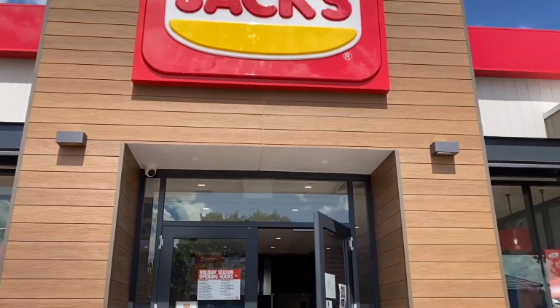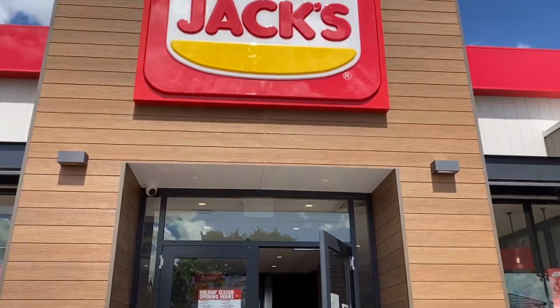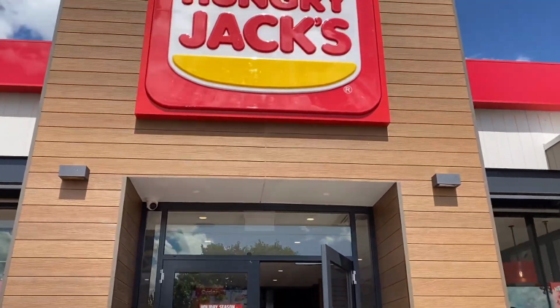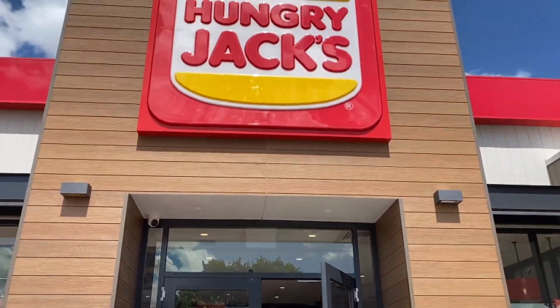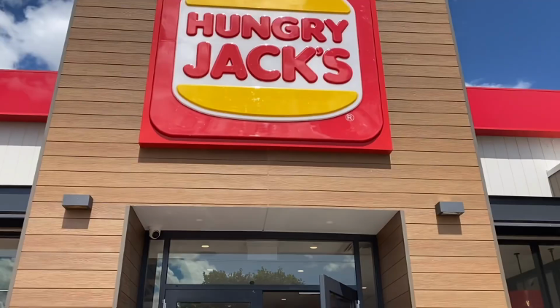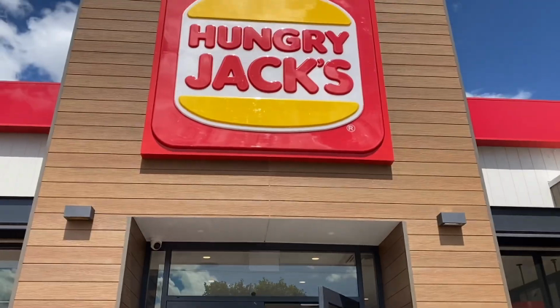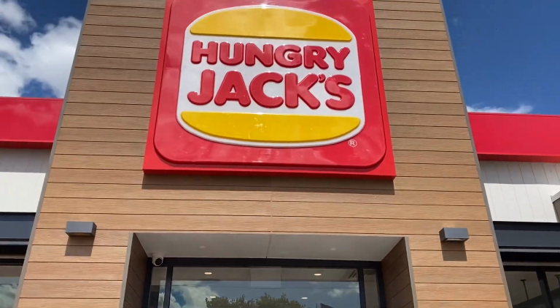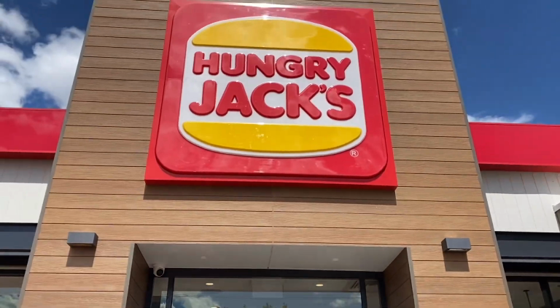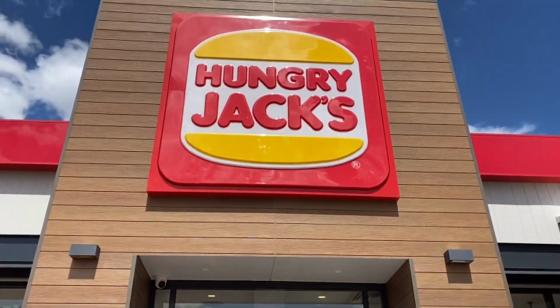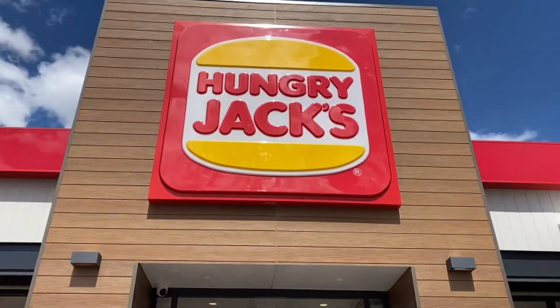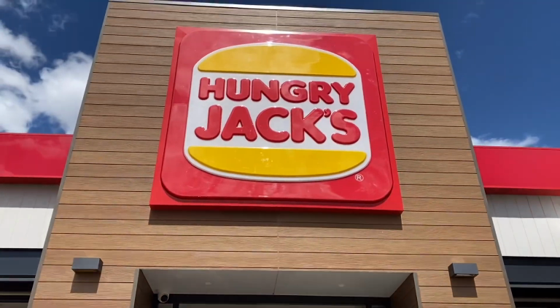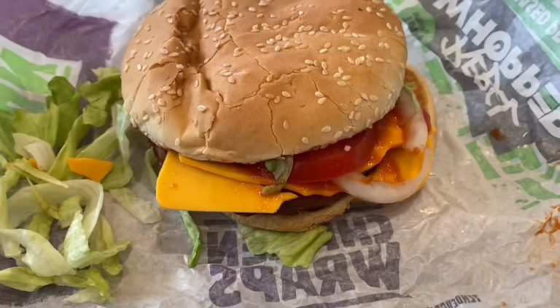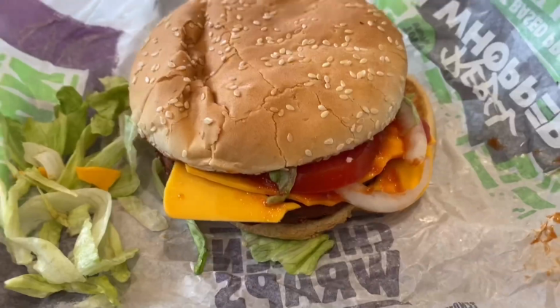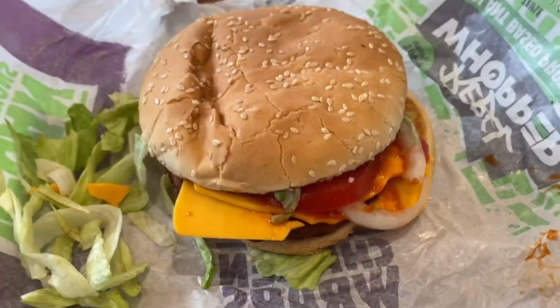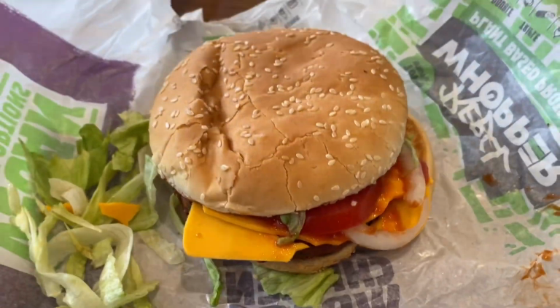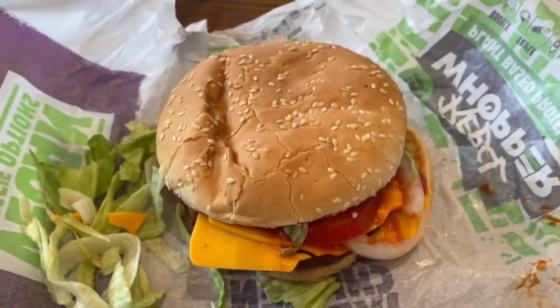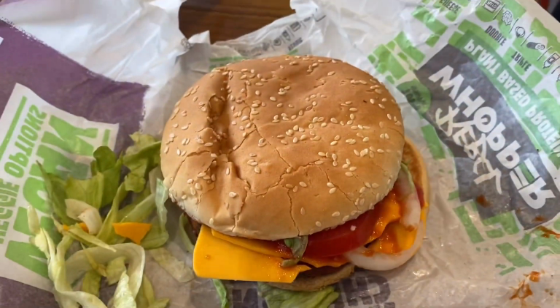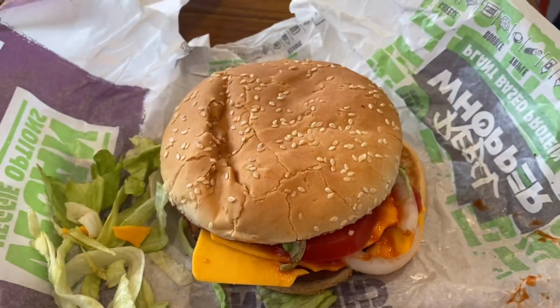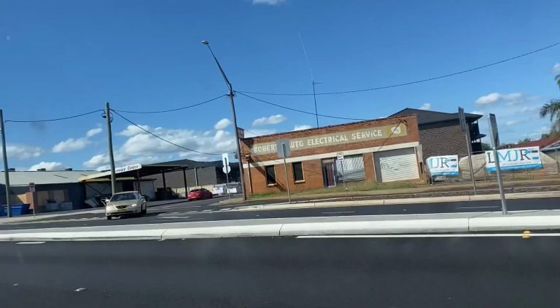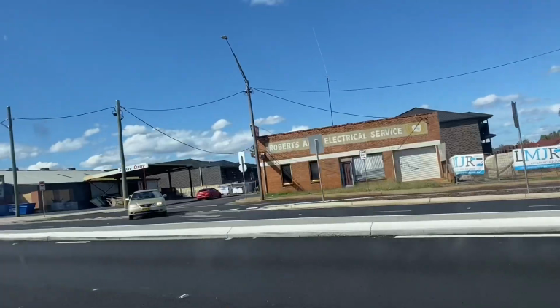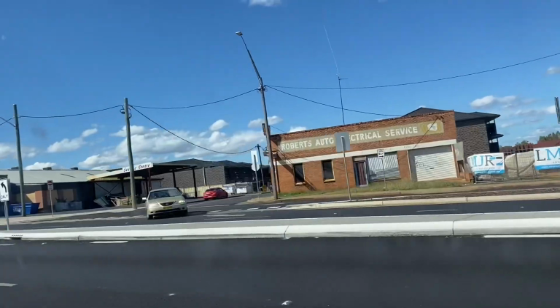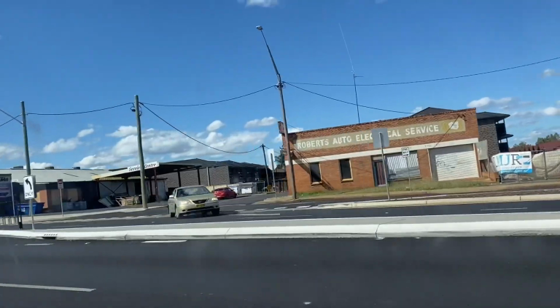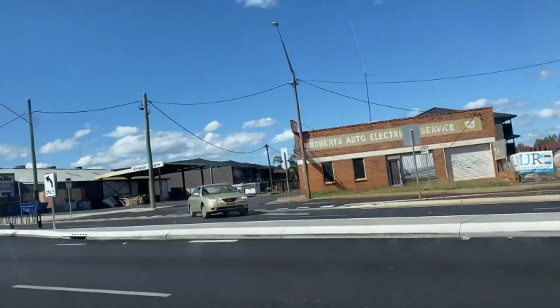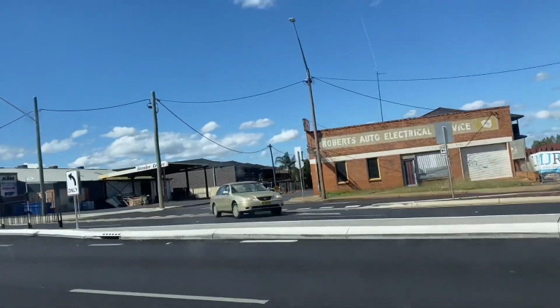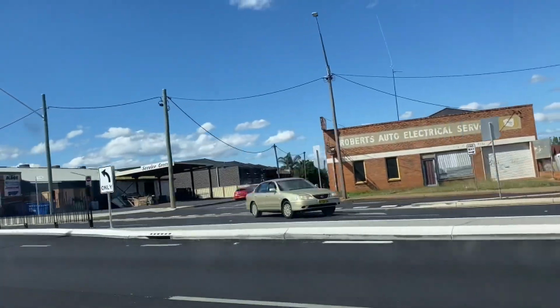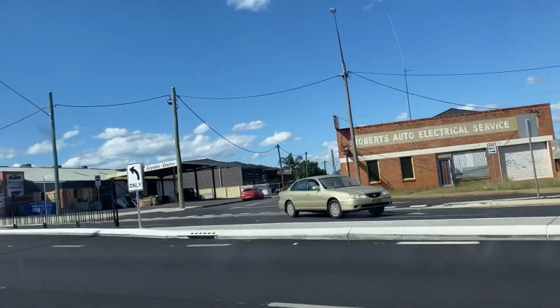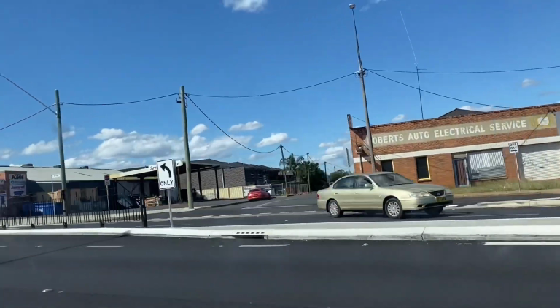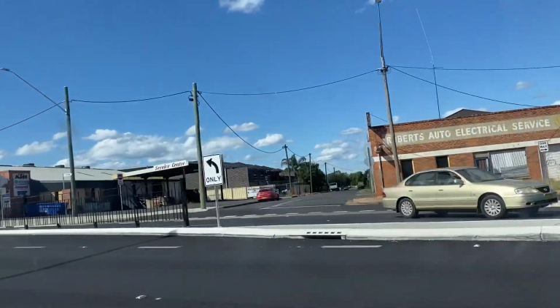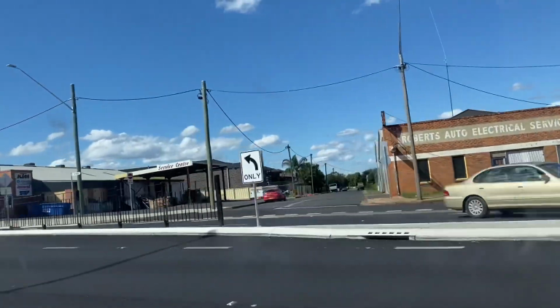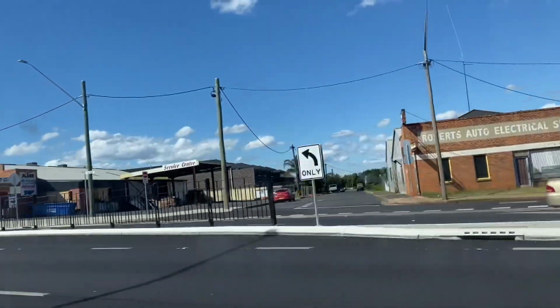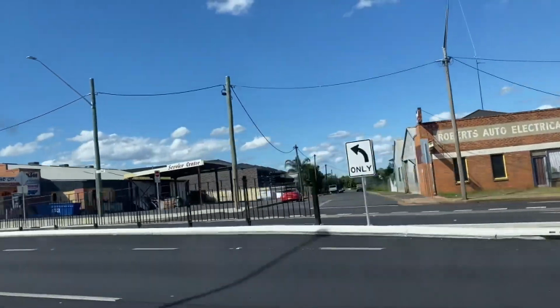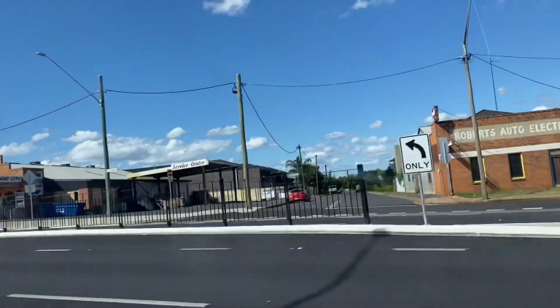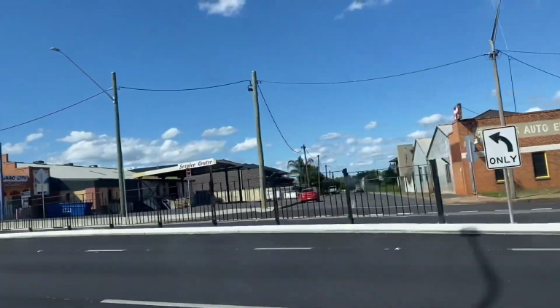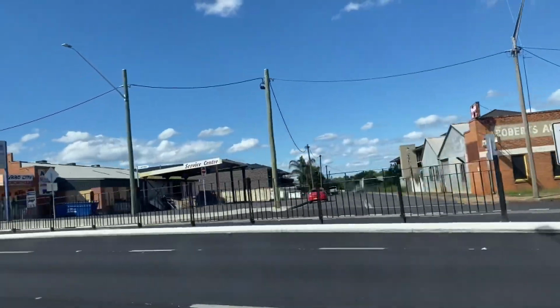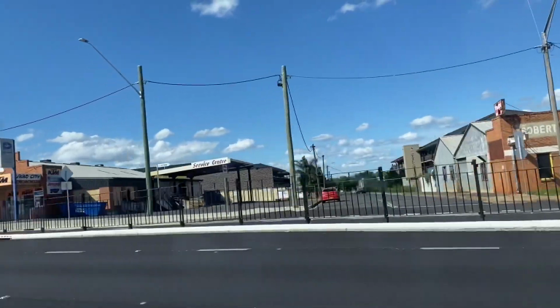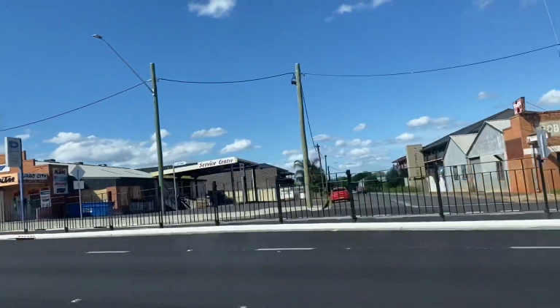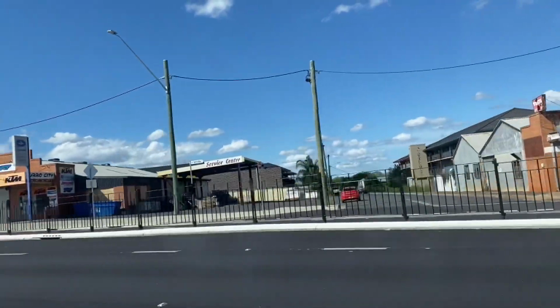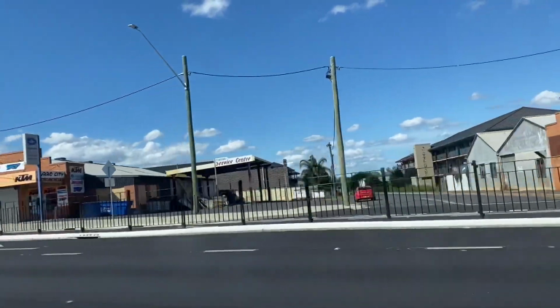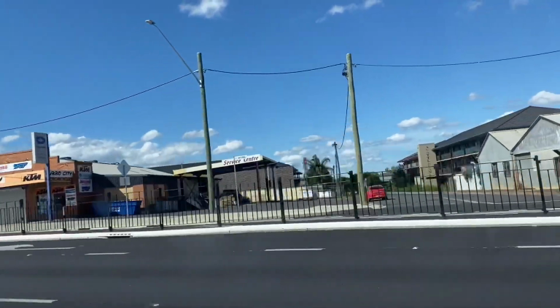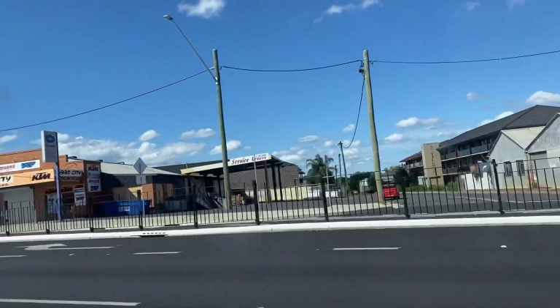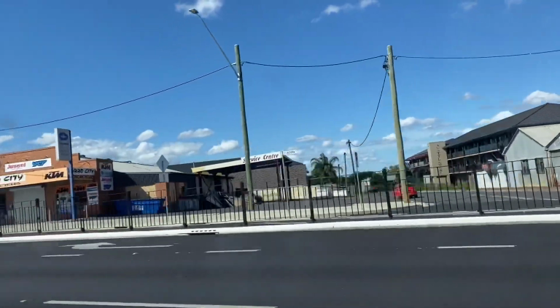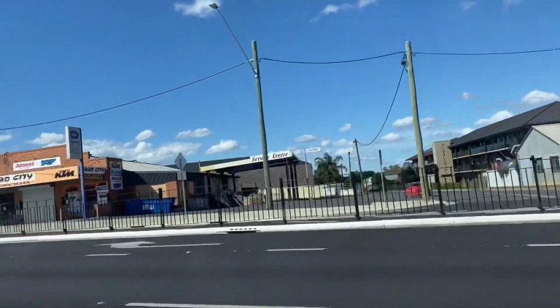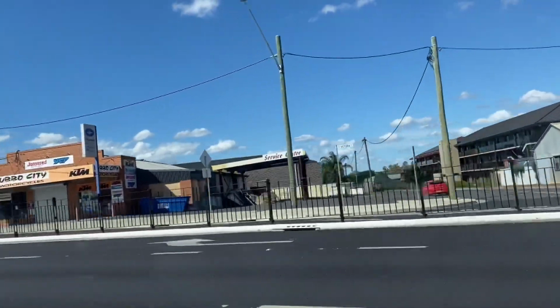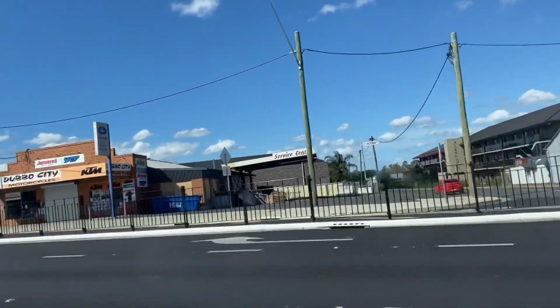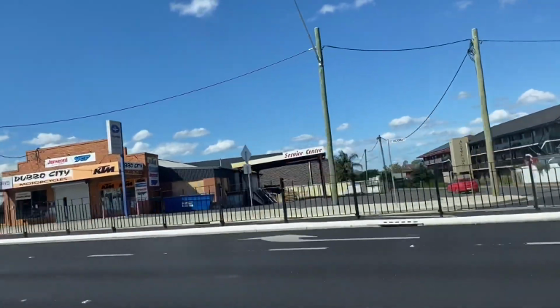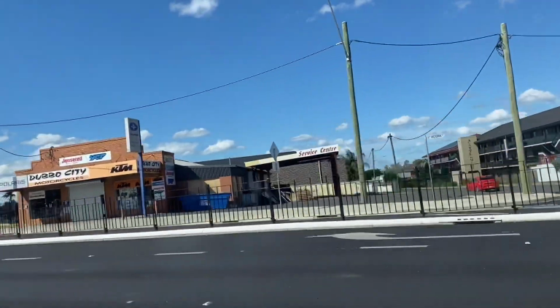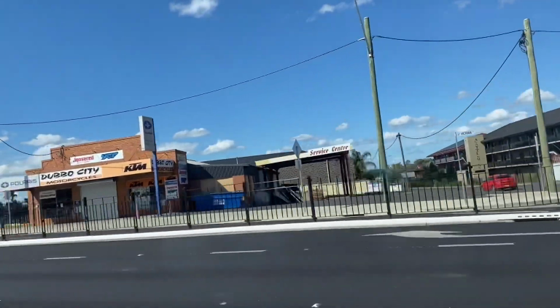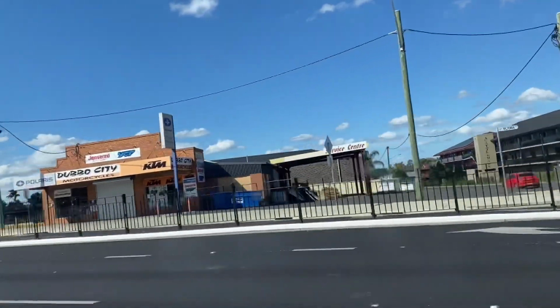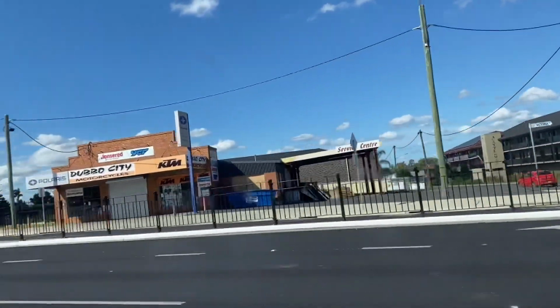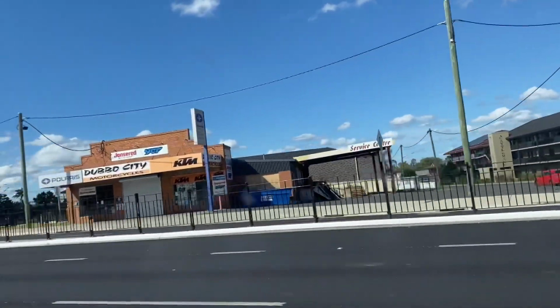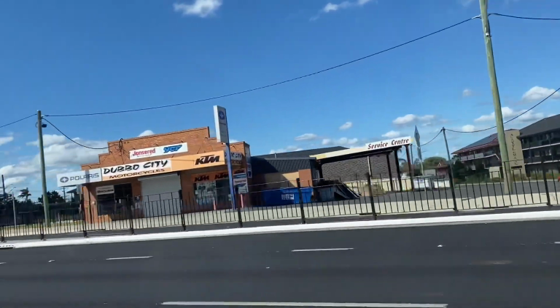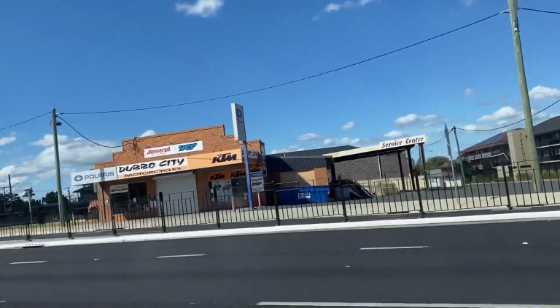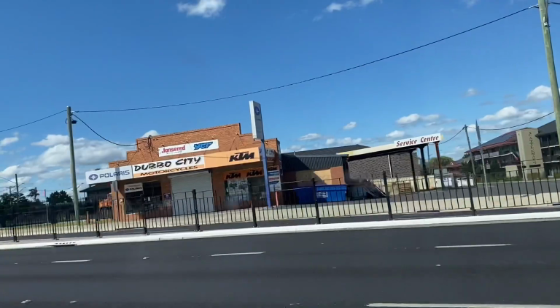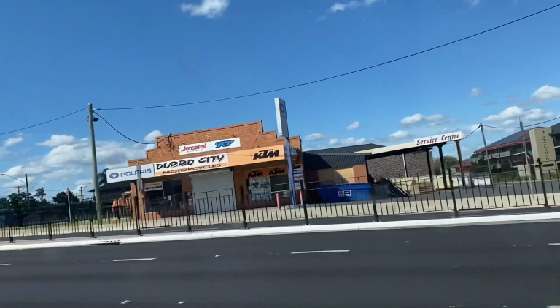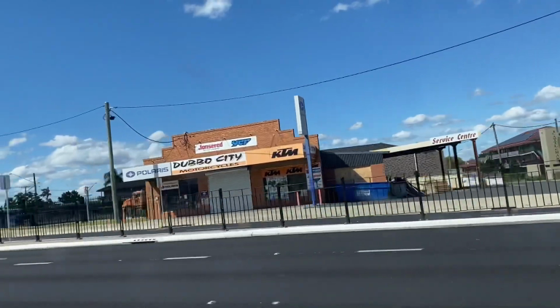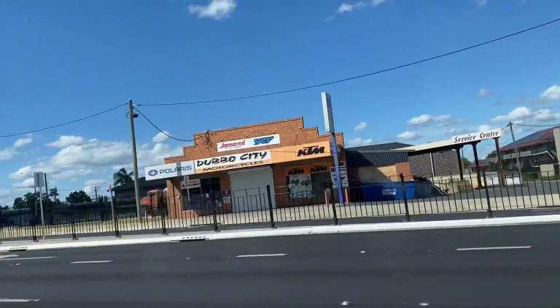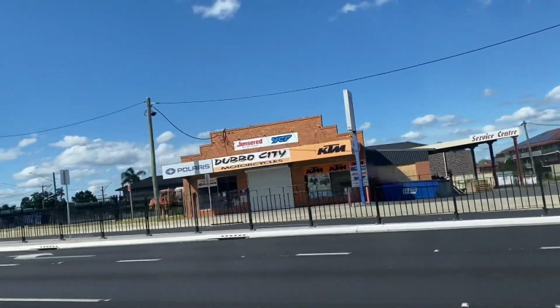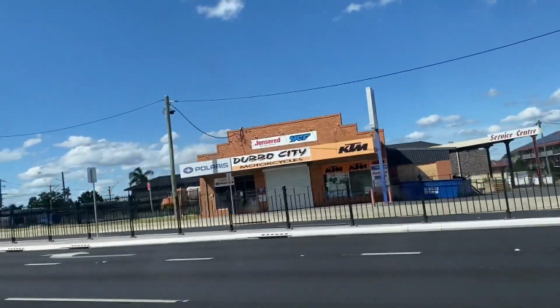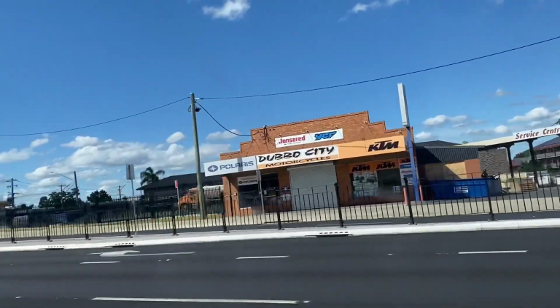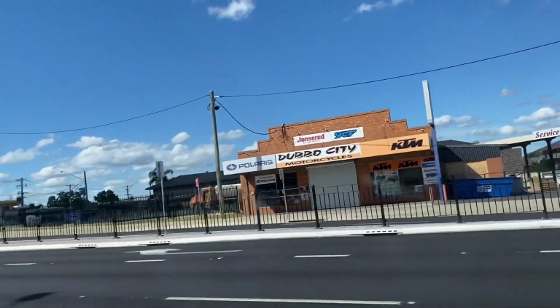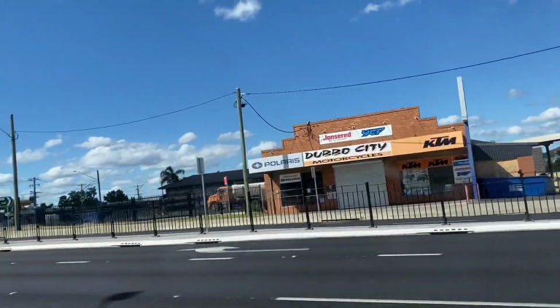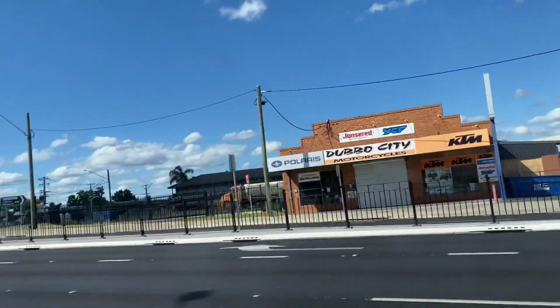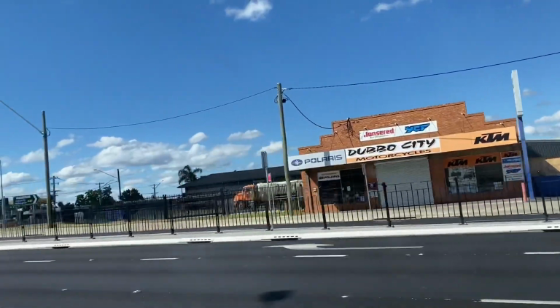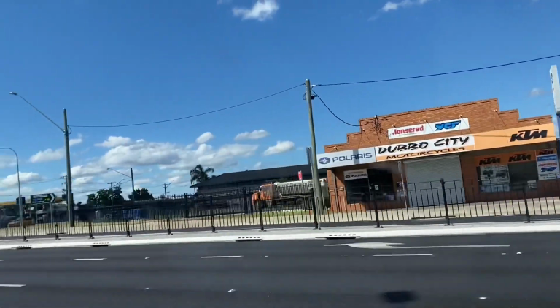Now we're going for lunch at Hungry Jack's. We are going home — it's actually five hours away and it's a long drive.